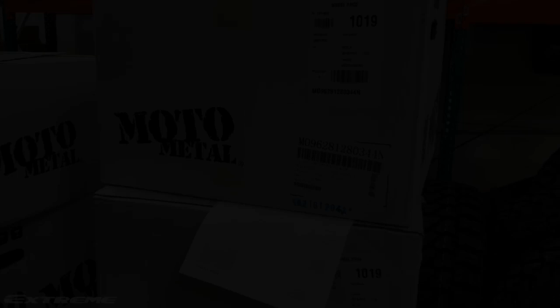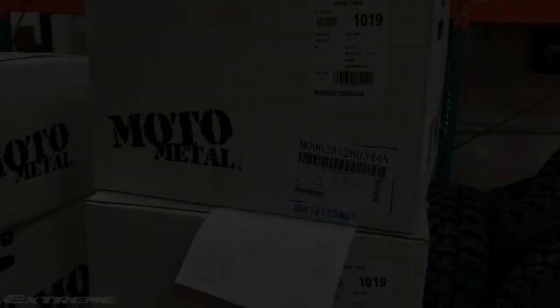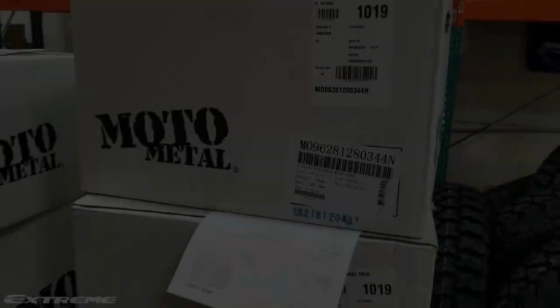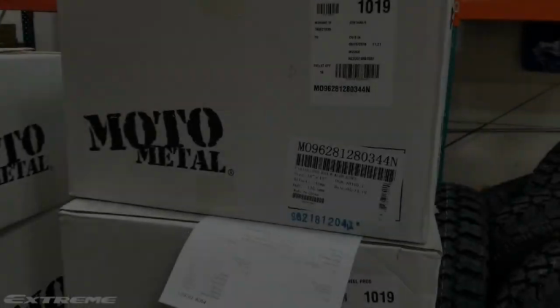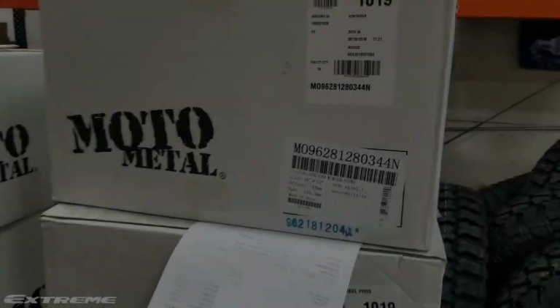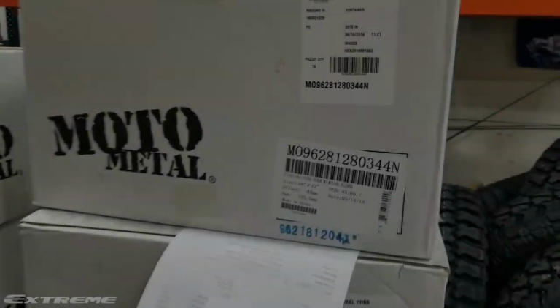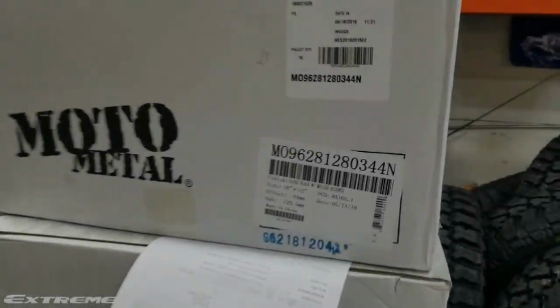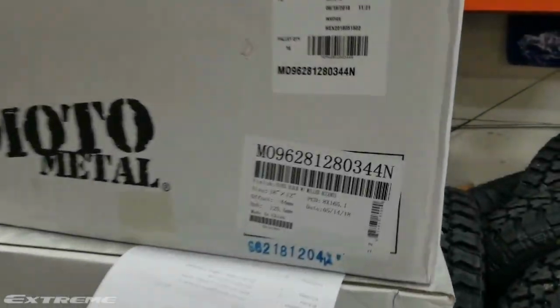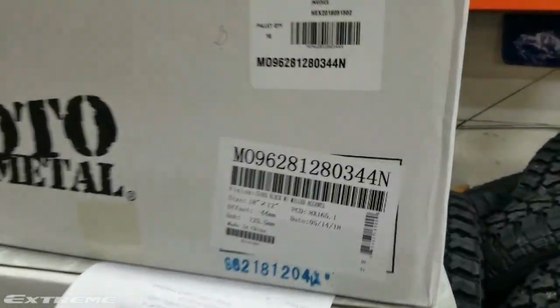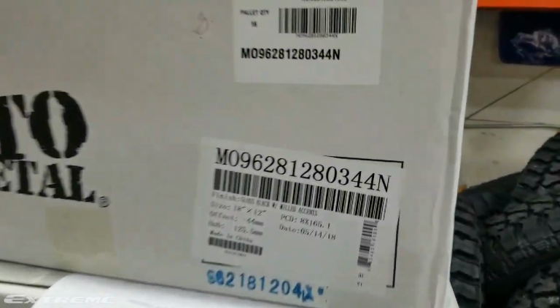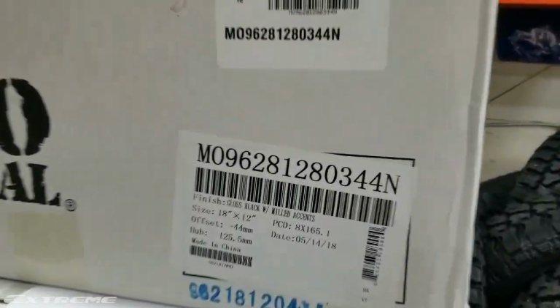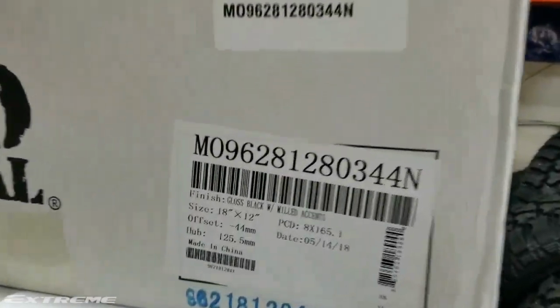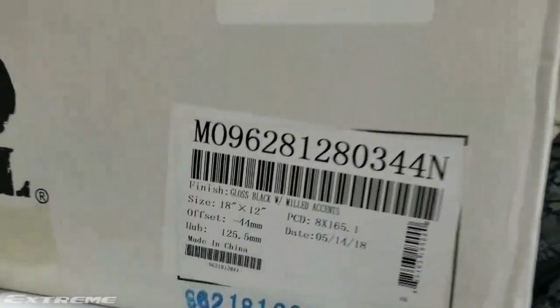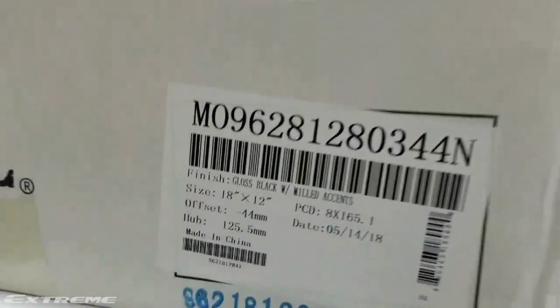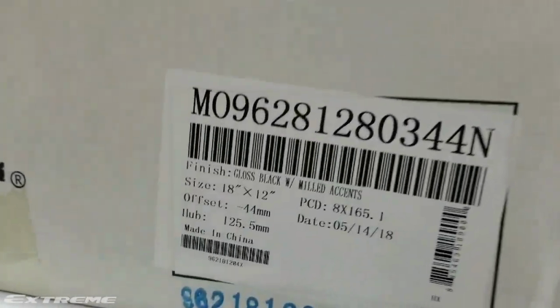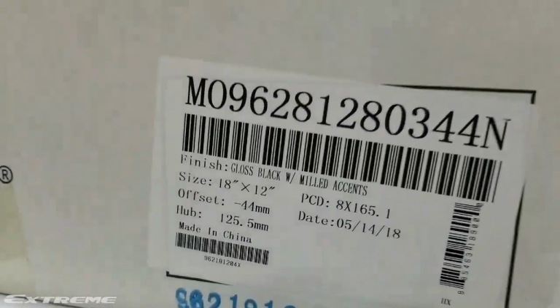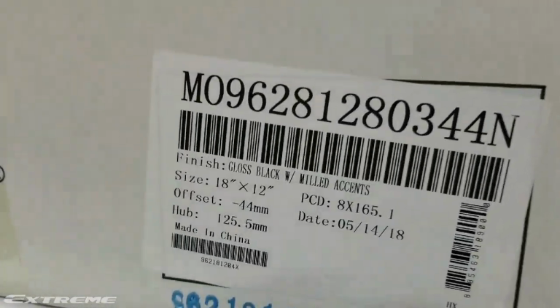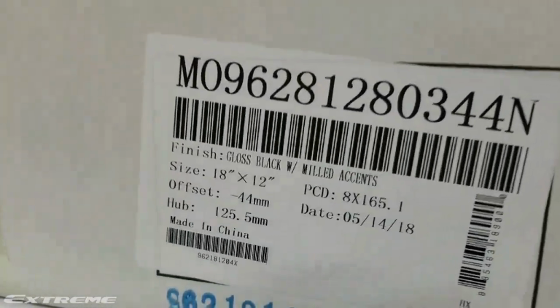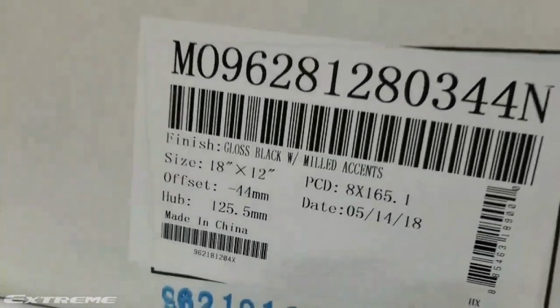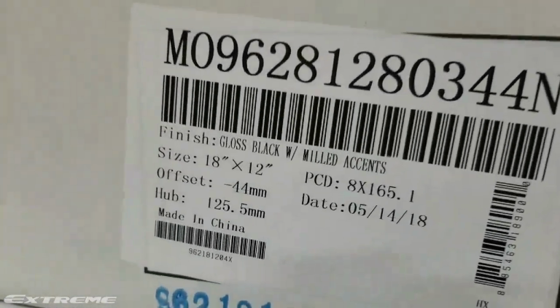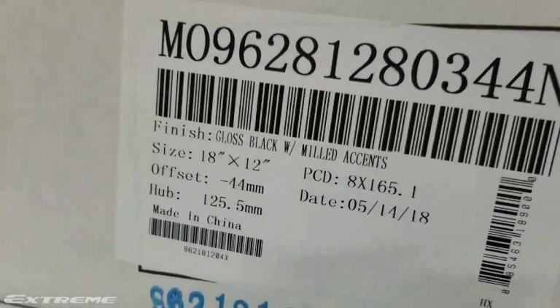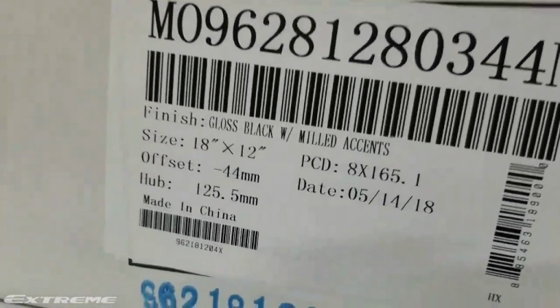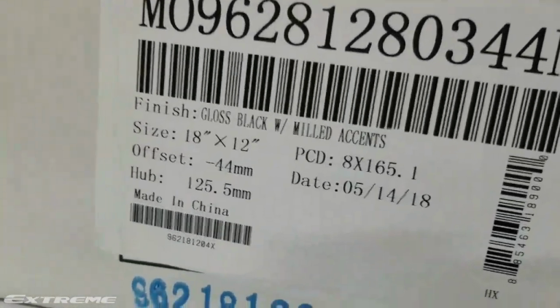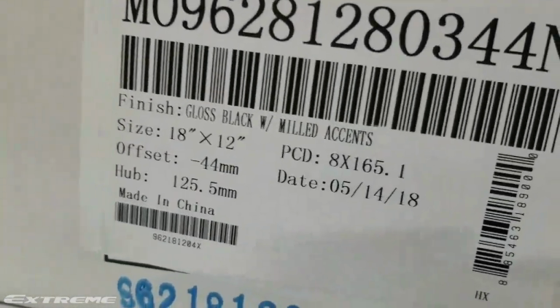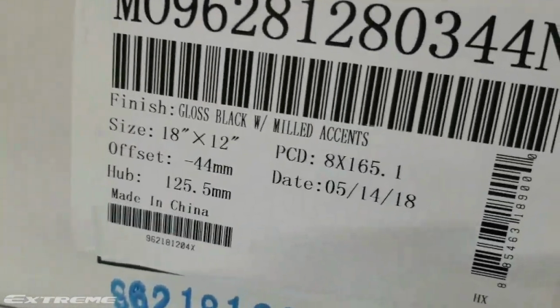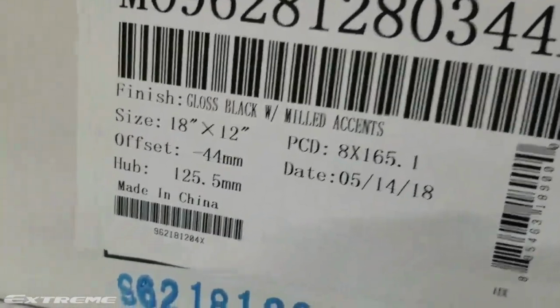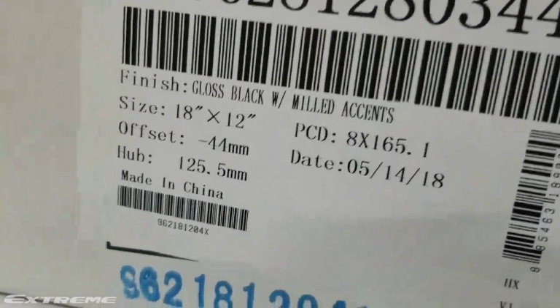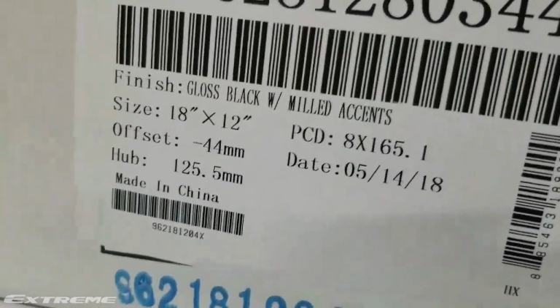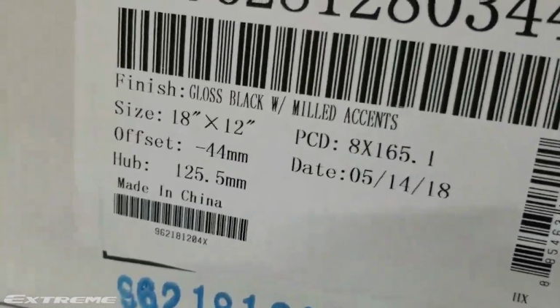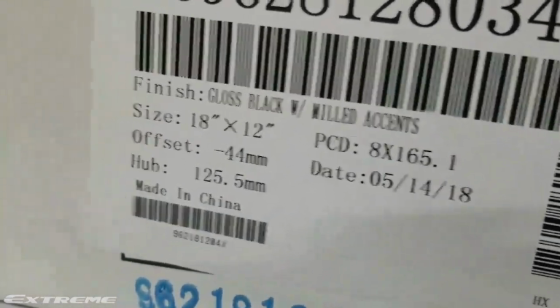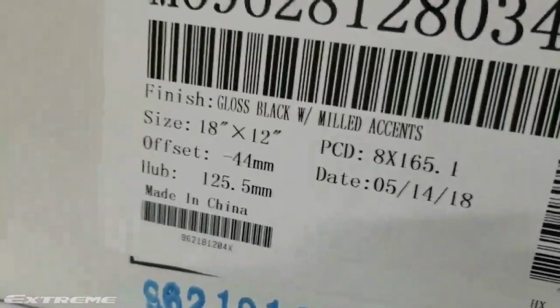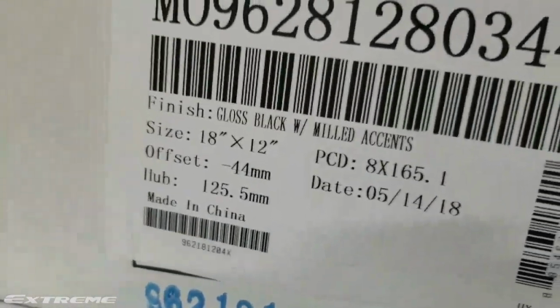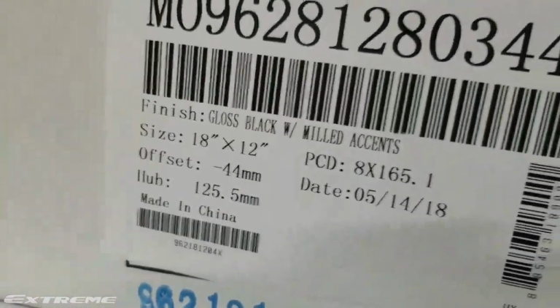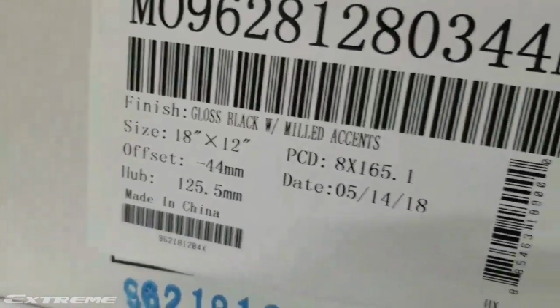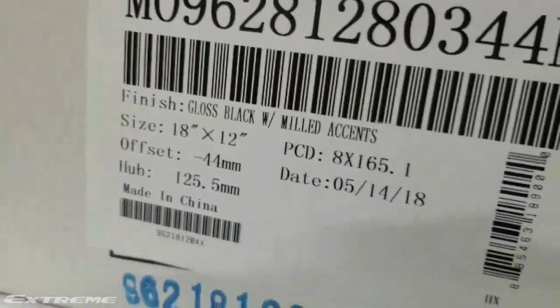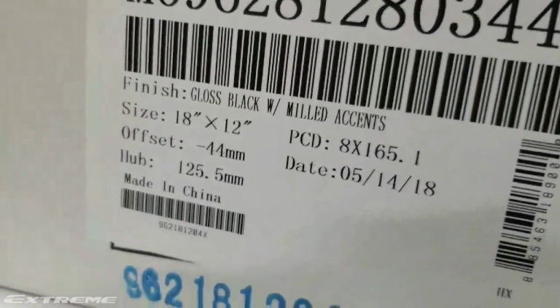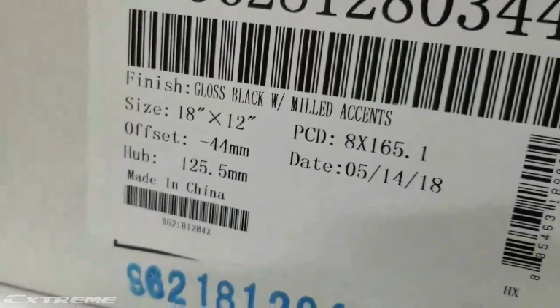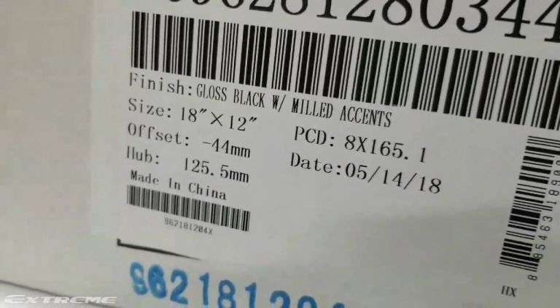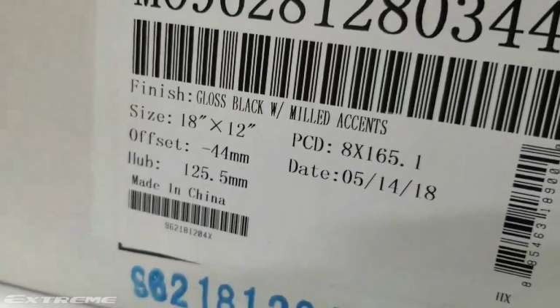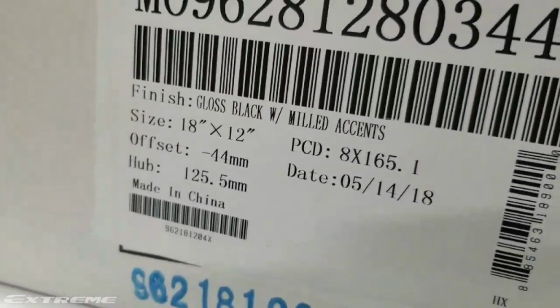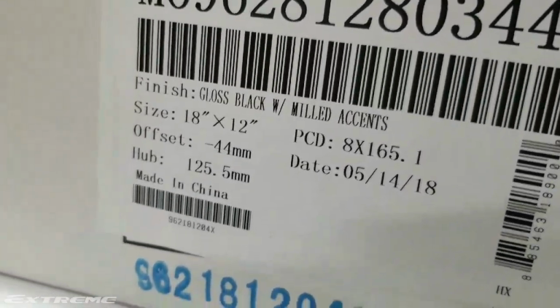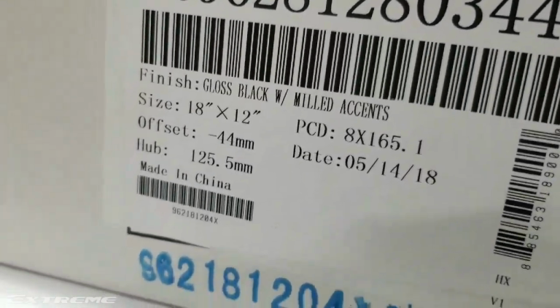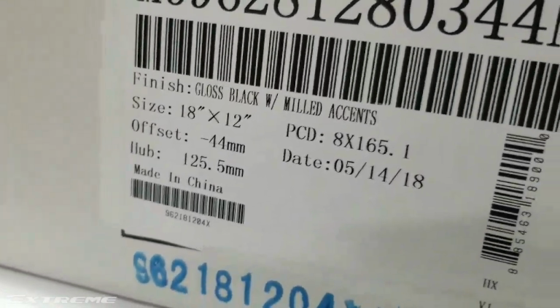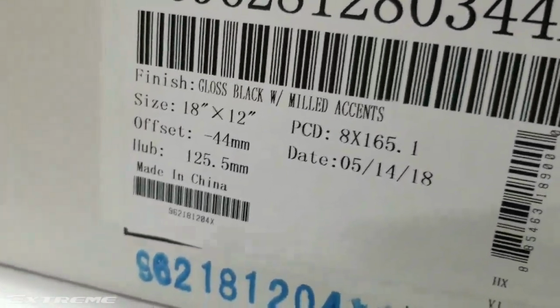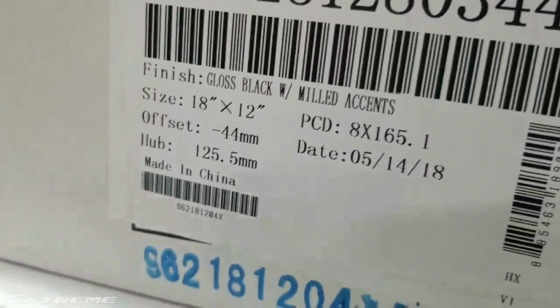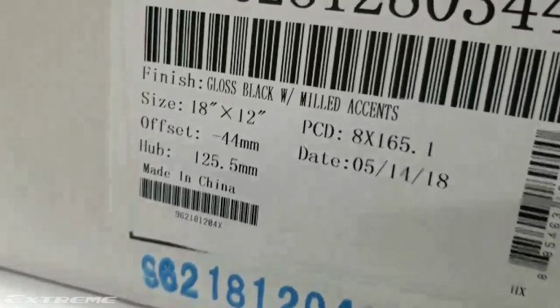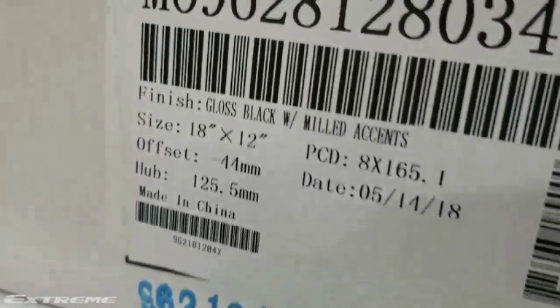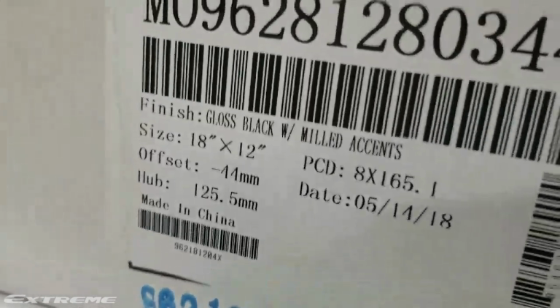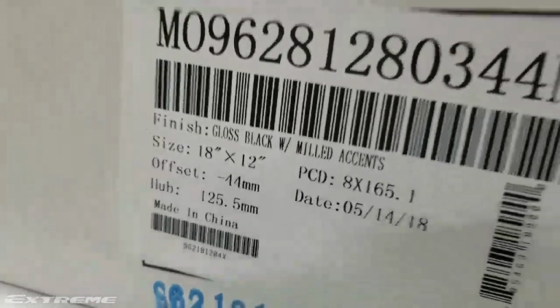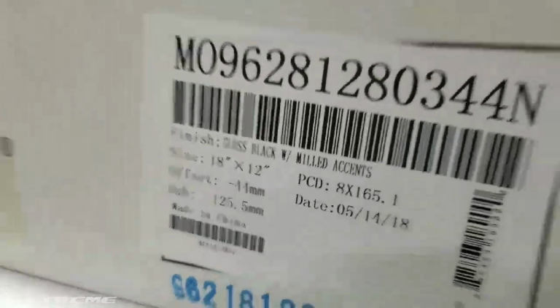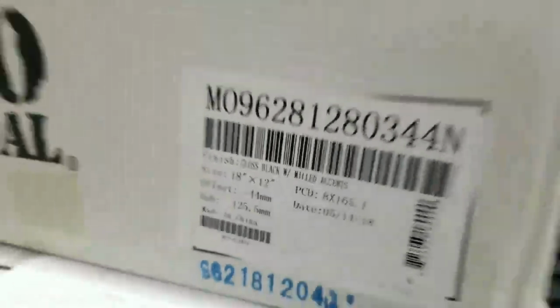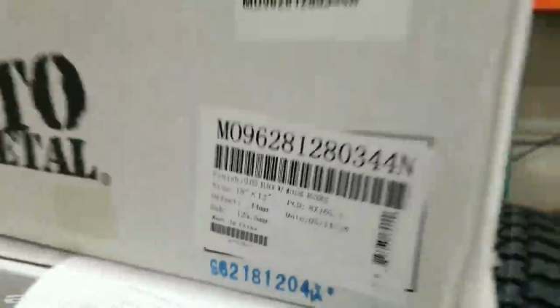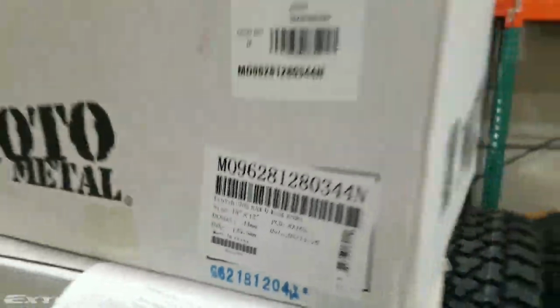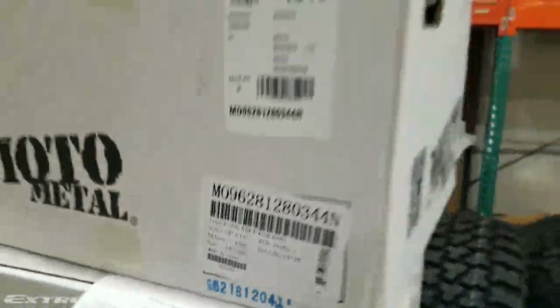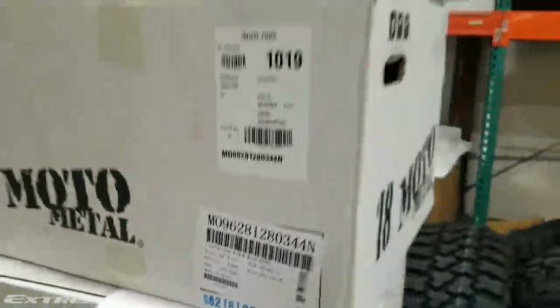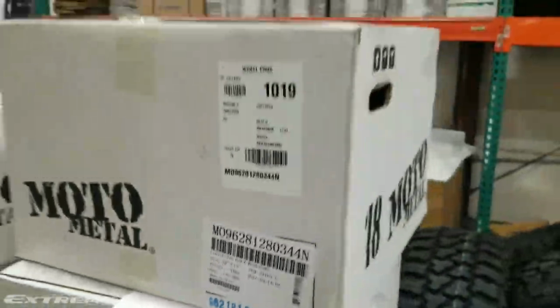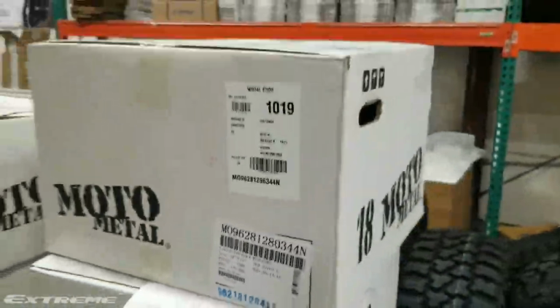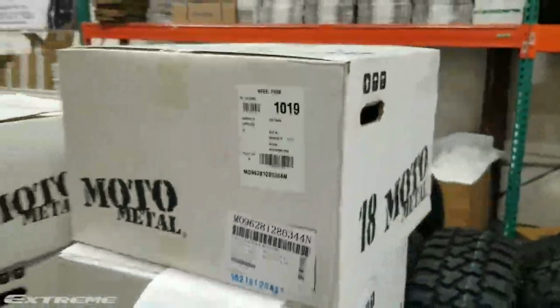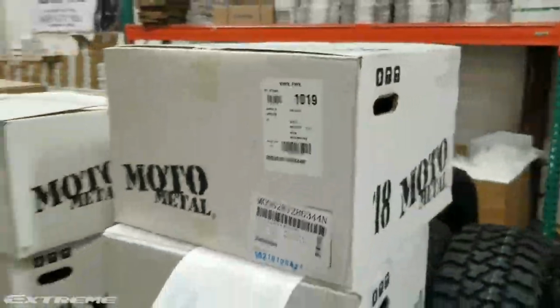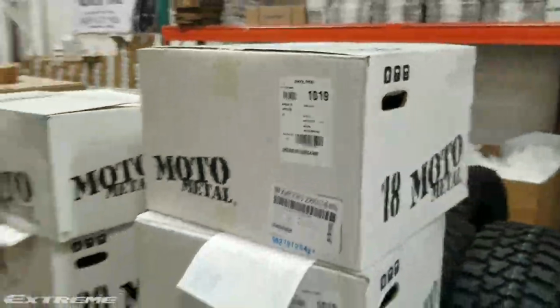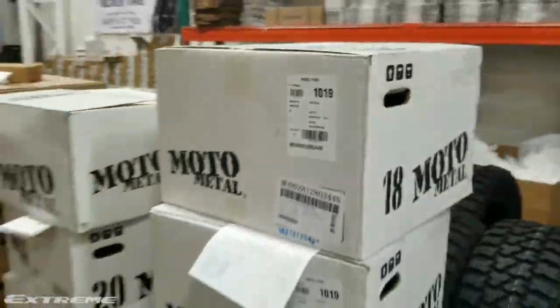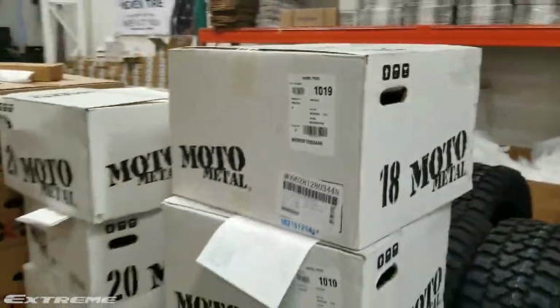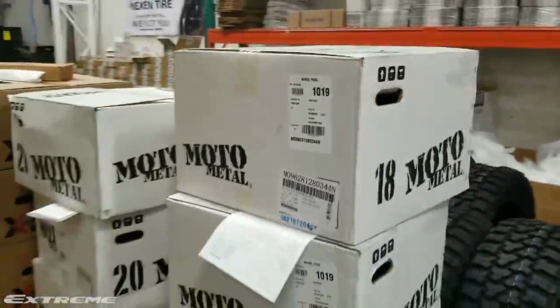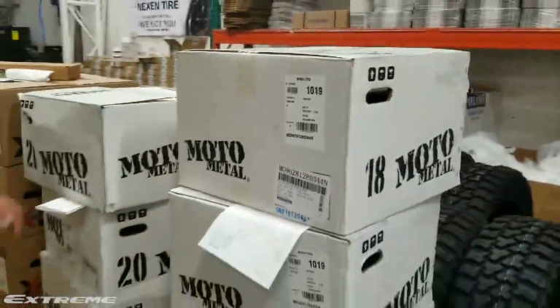We got Moto Metal 962s here, glossy black with milled accents, 18 by 12, negative 44 offset. Let's check them out.